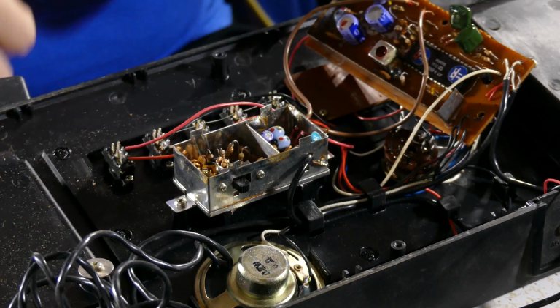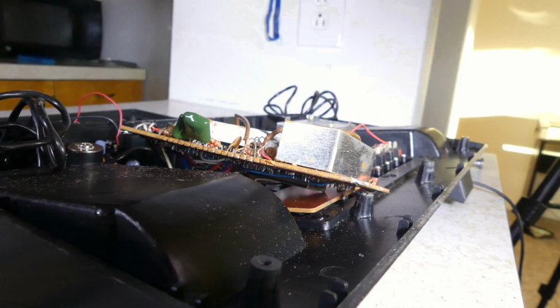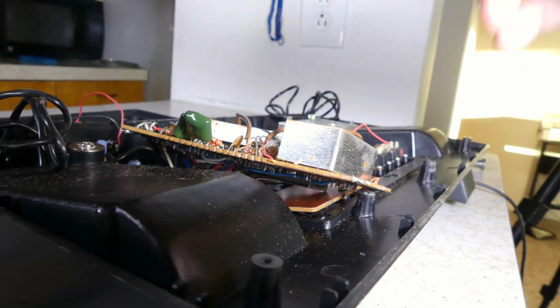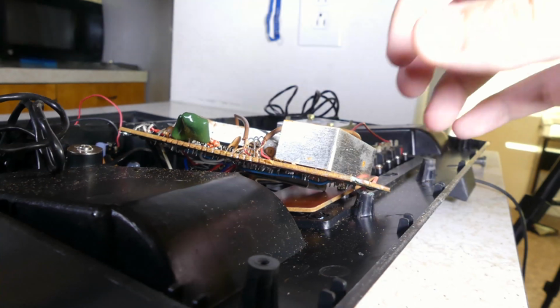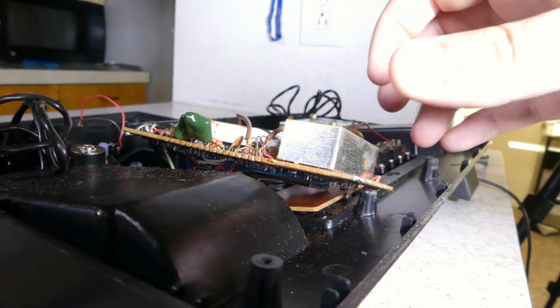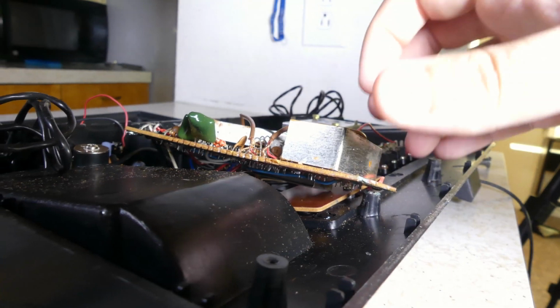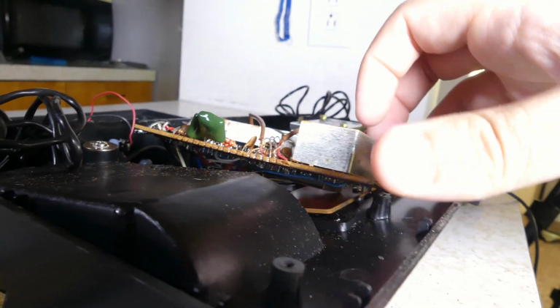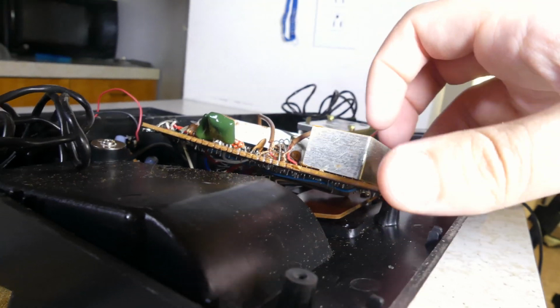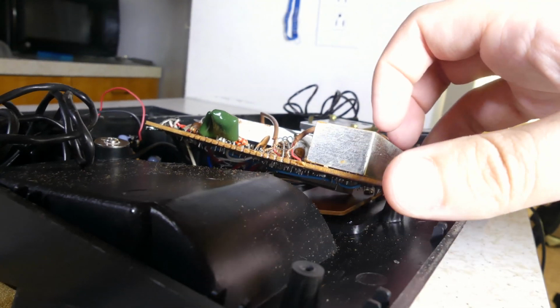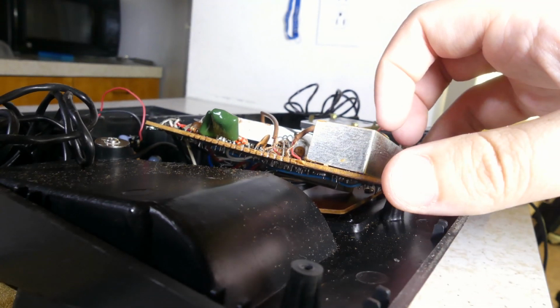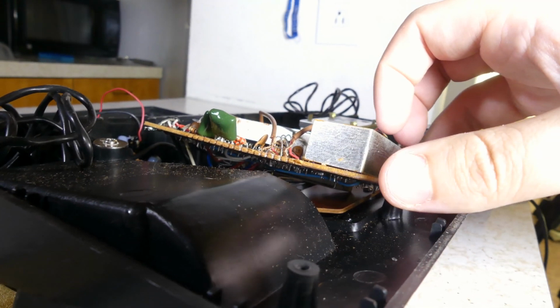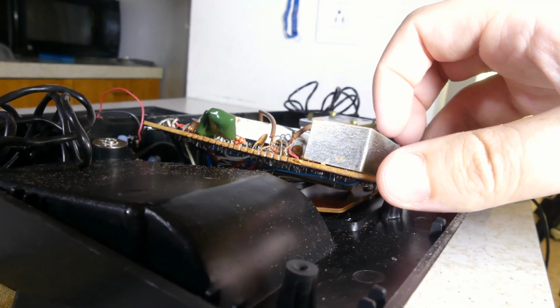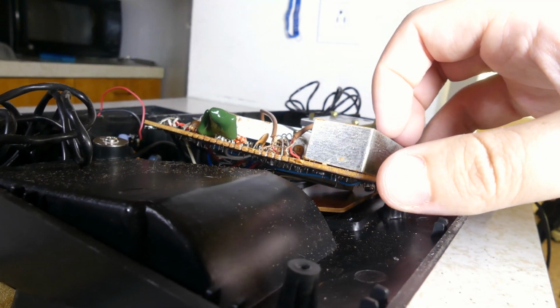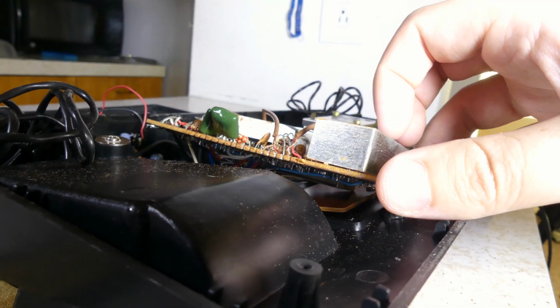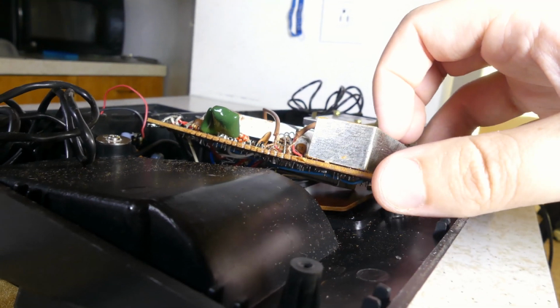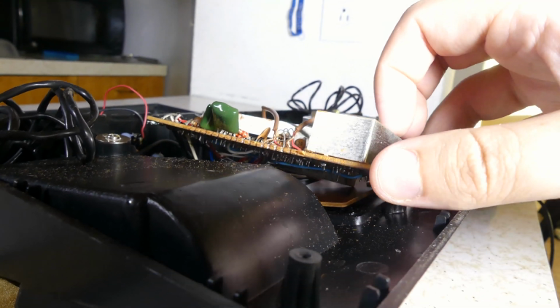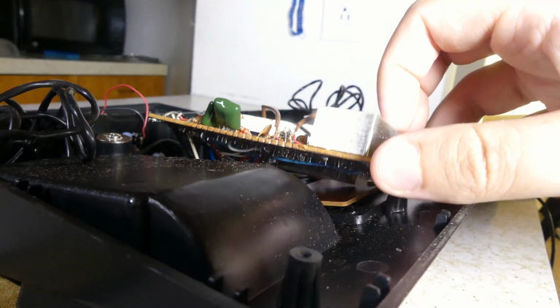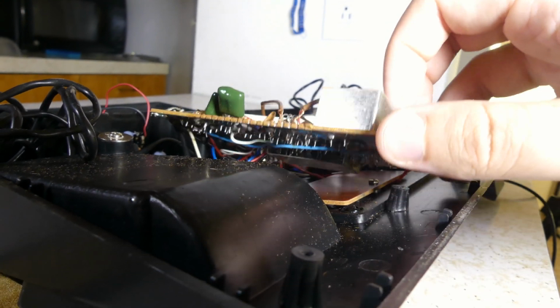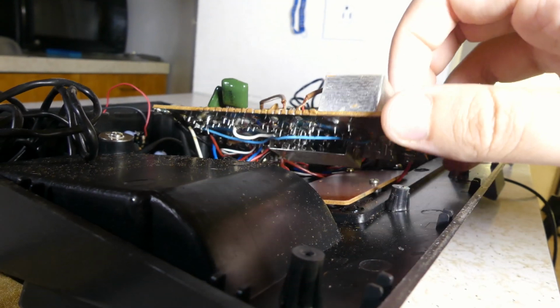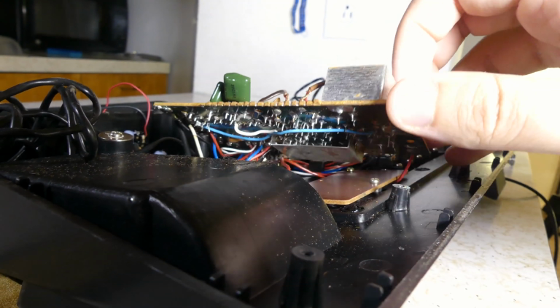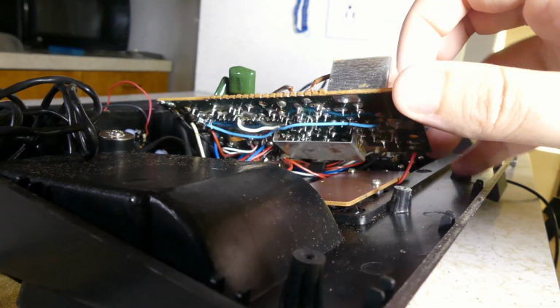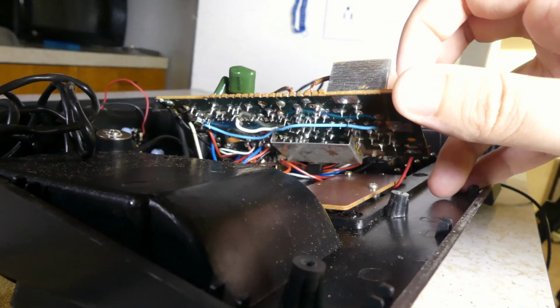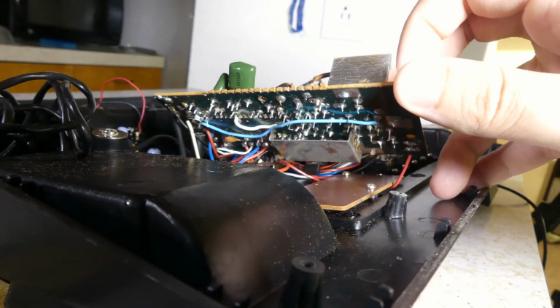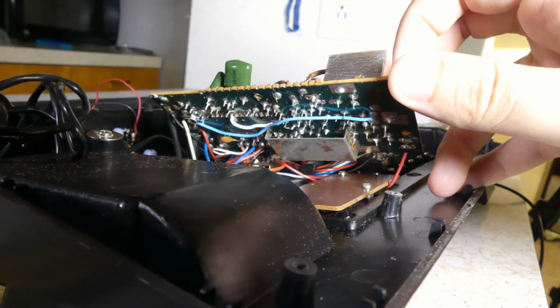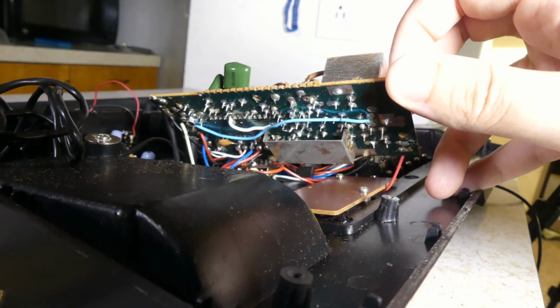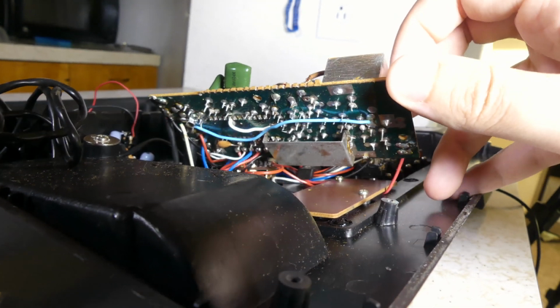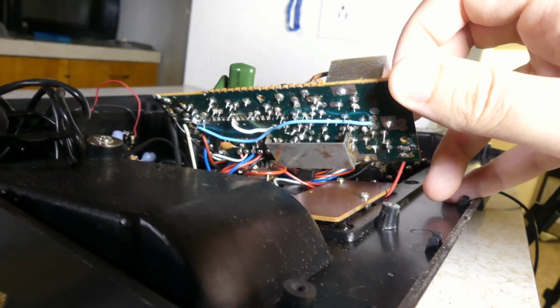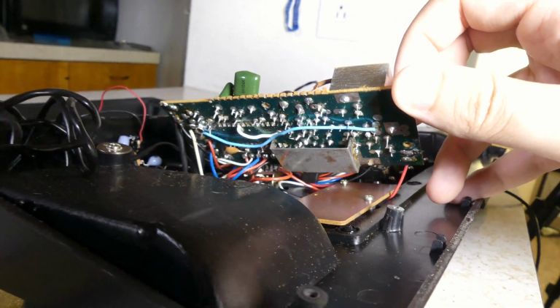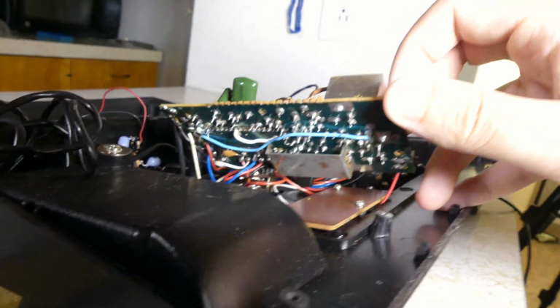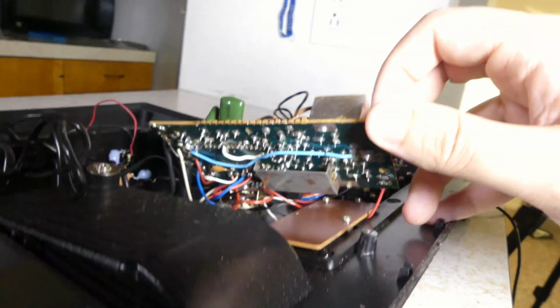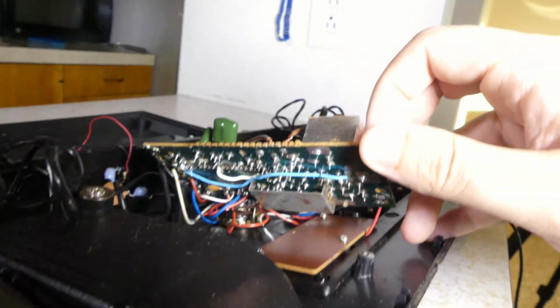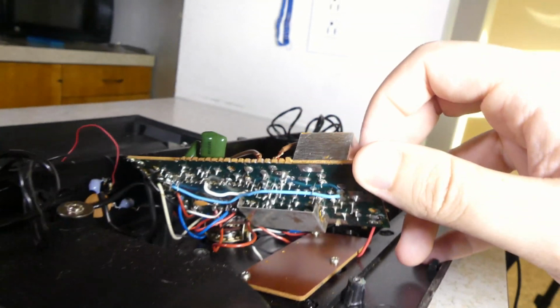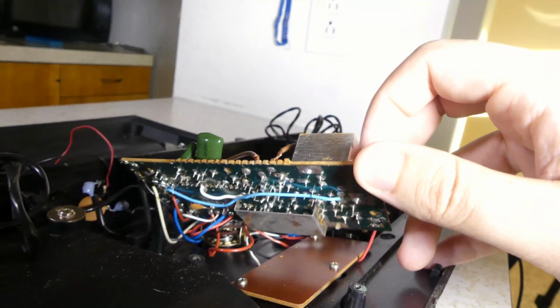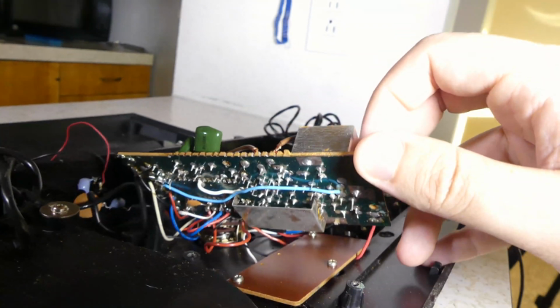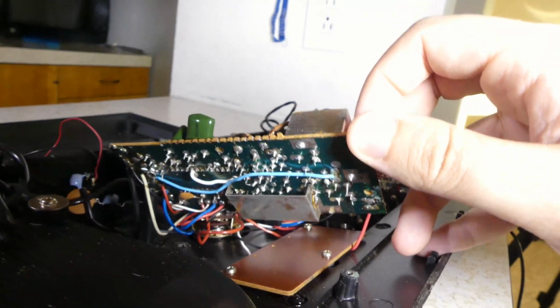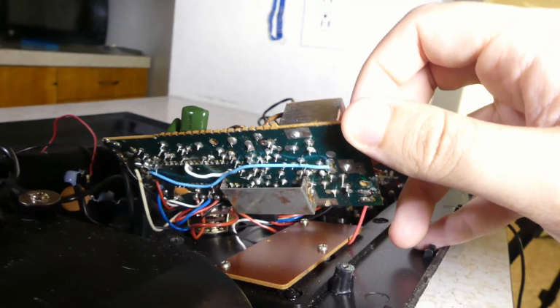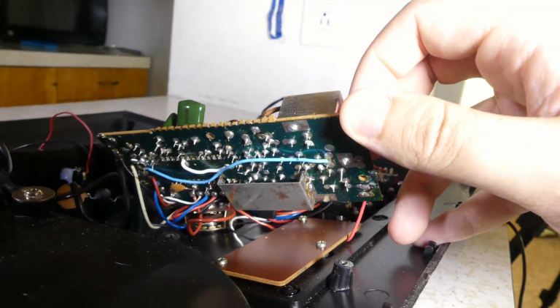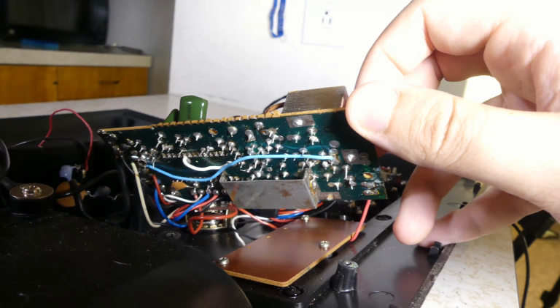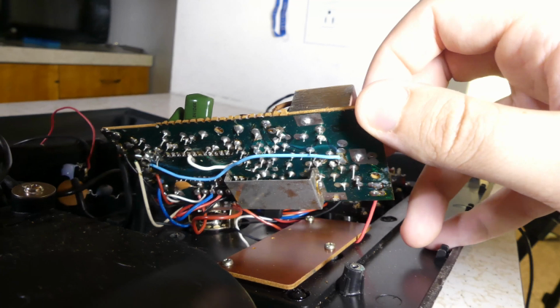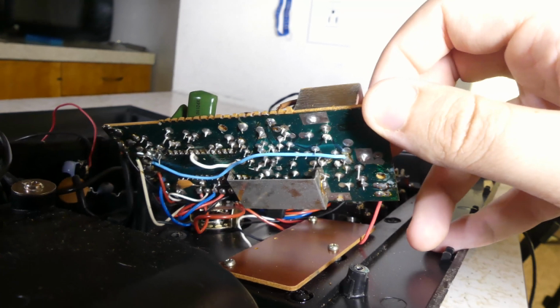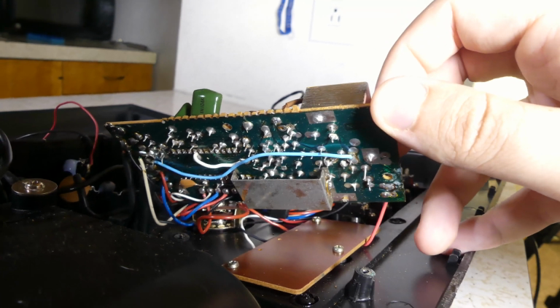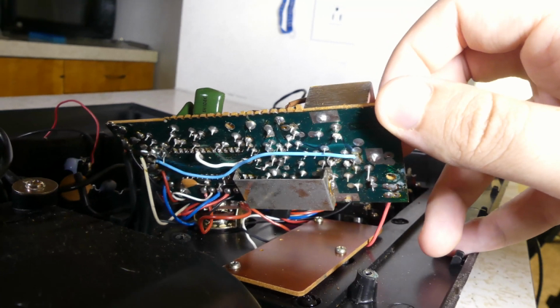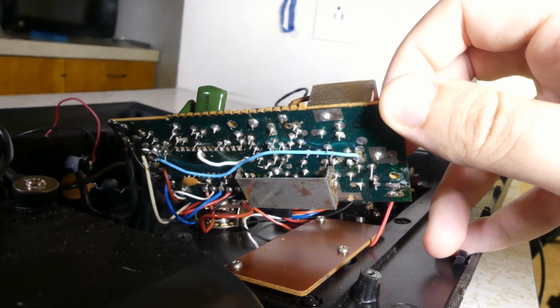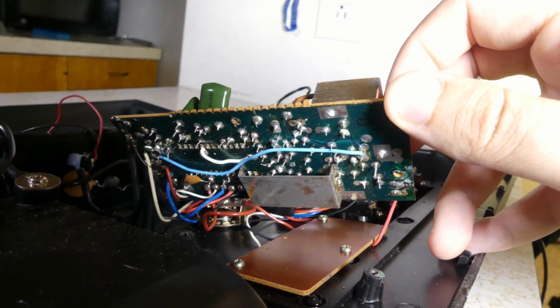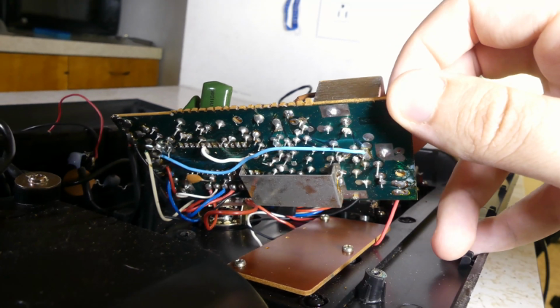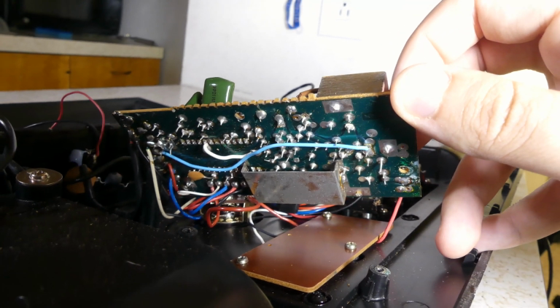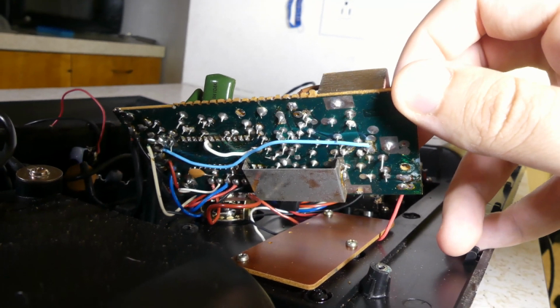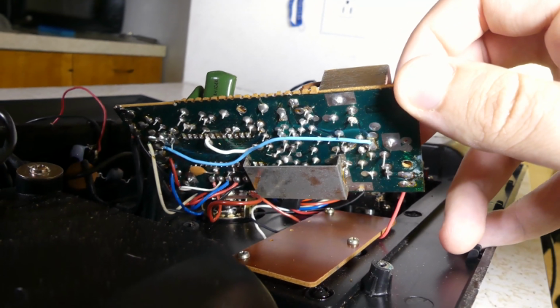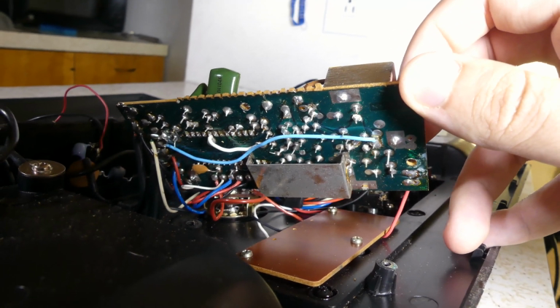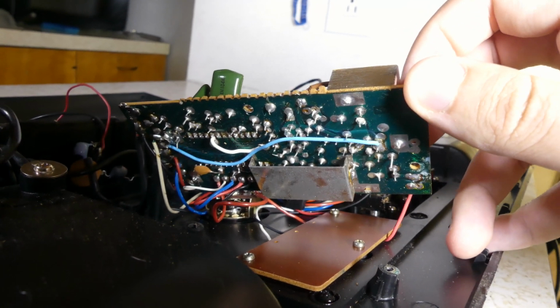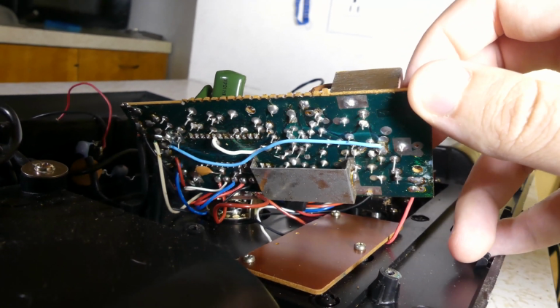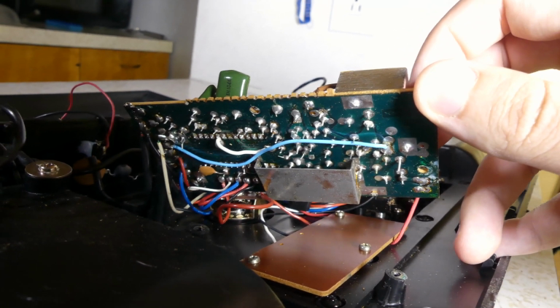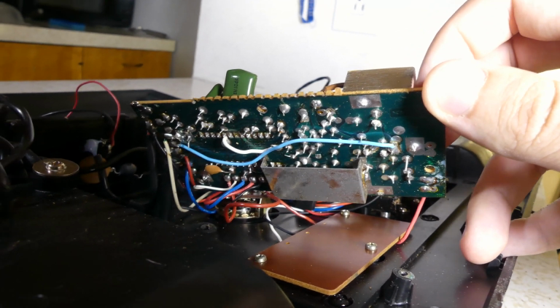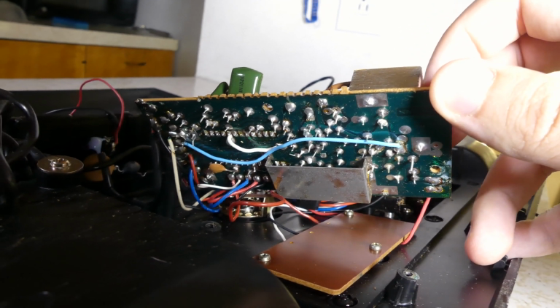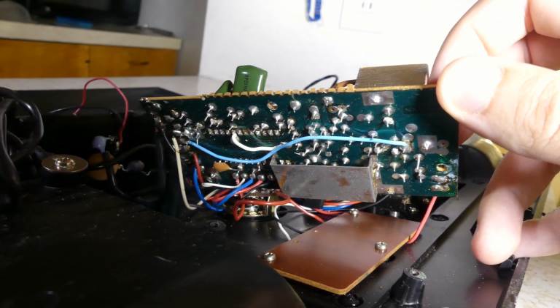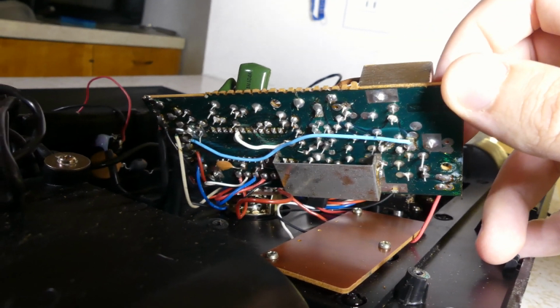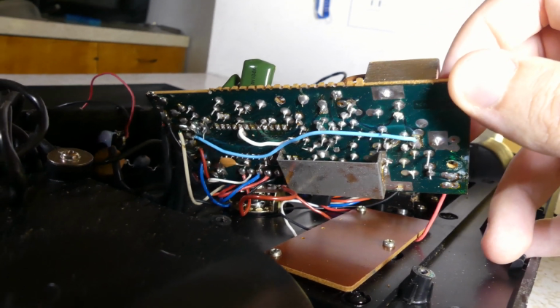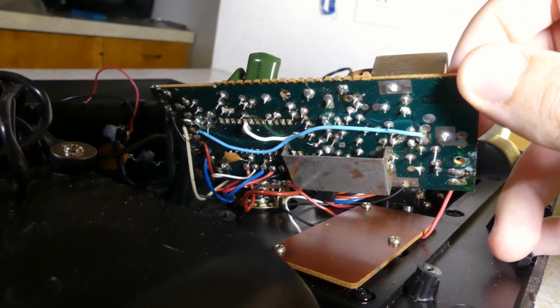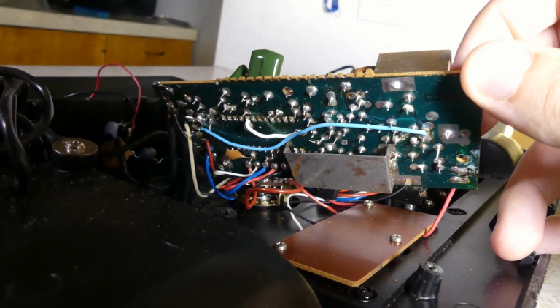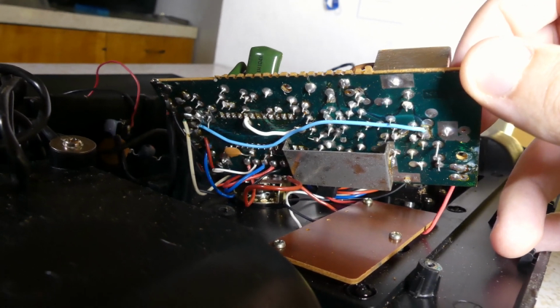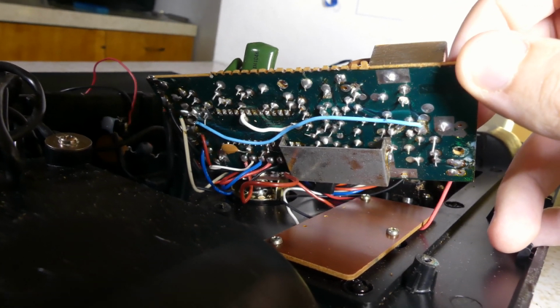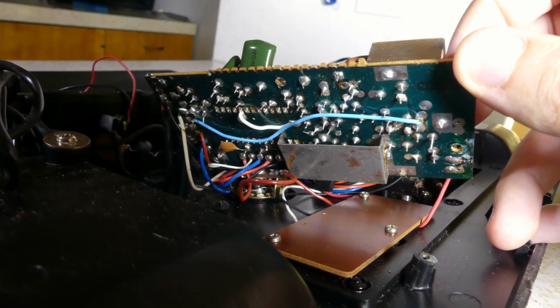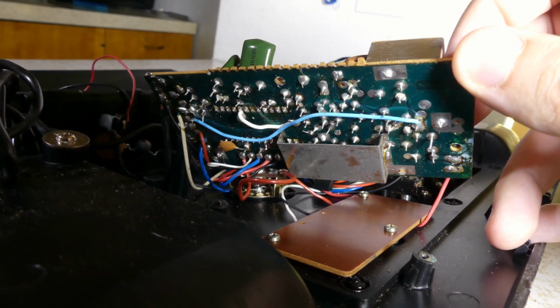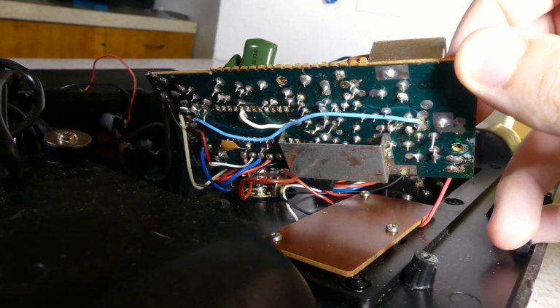I searched in vain for broken connections and decided not to take it apart further because all of the wires were soldered in.